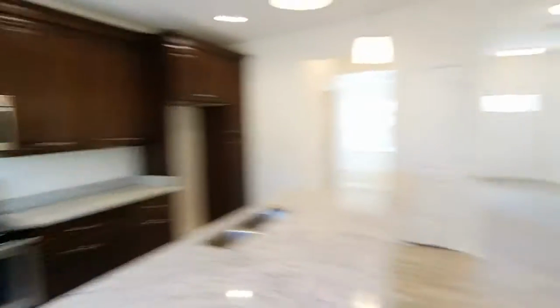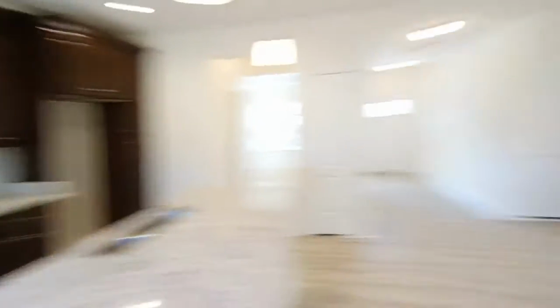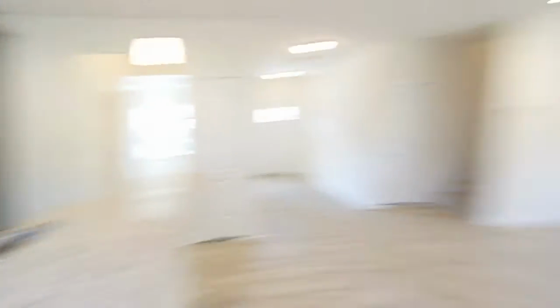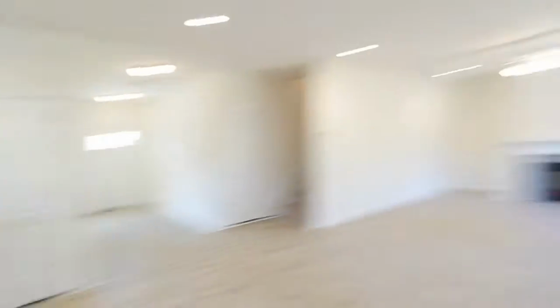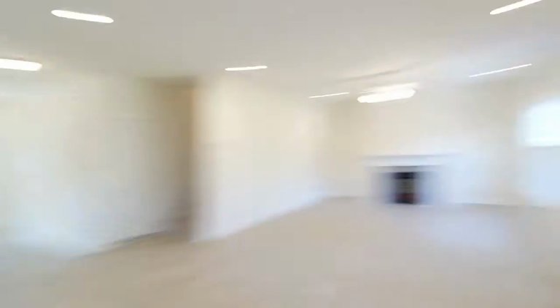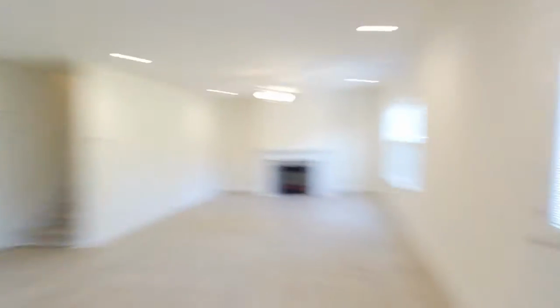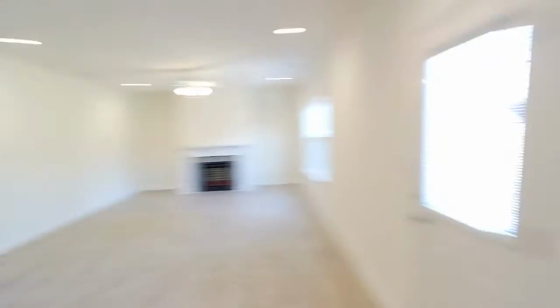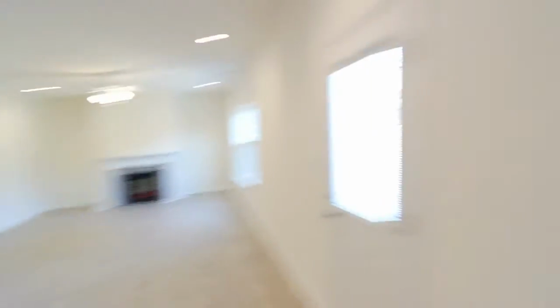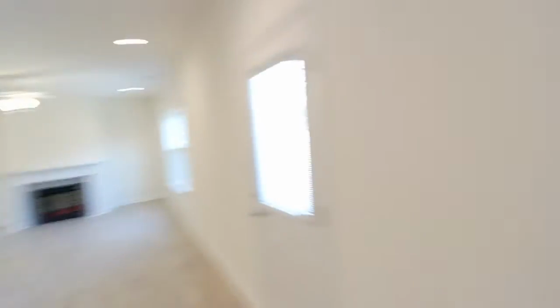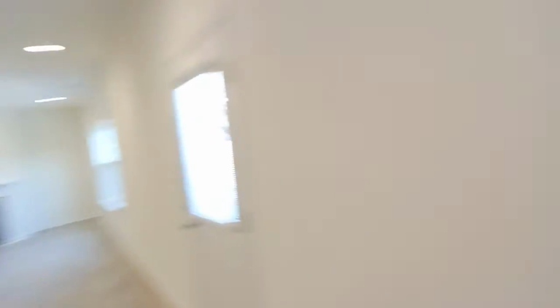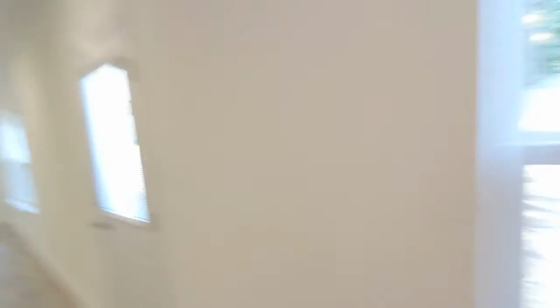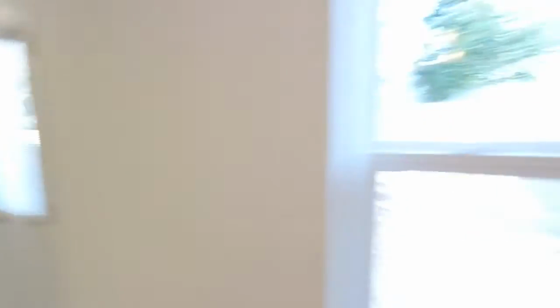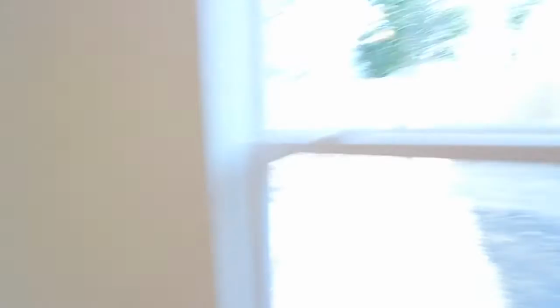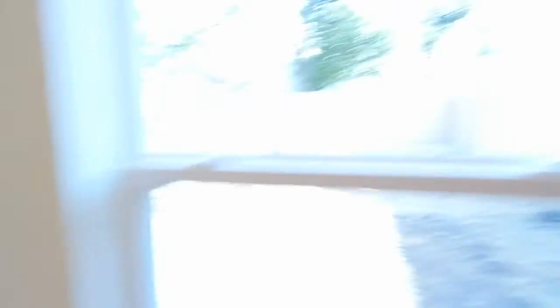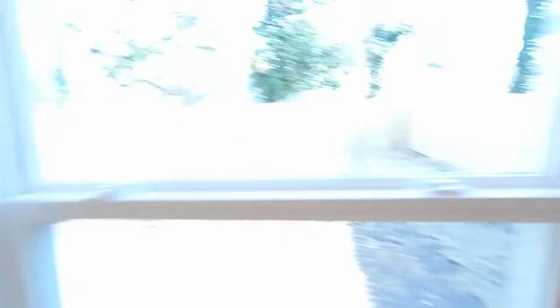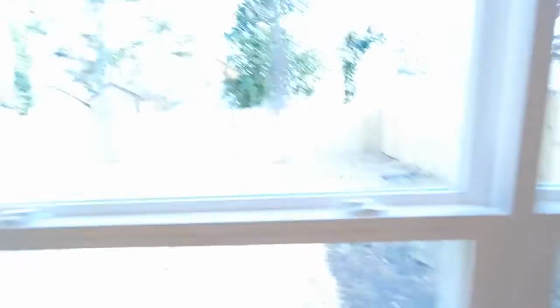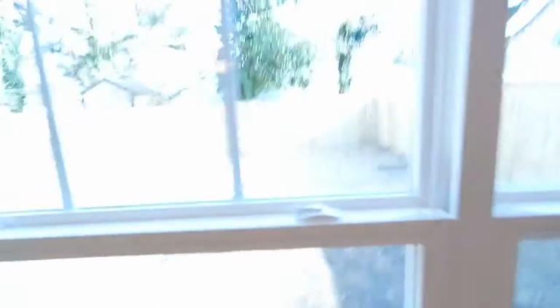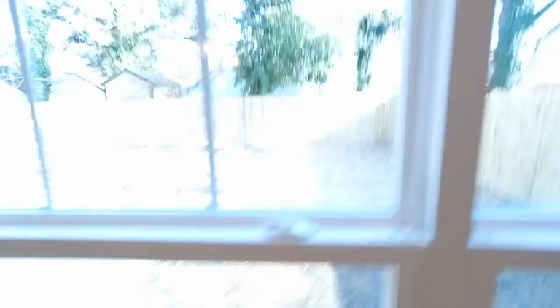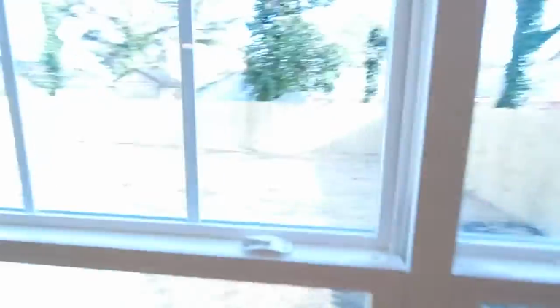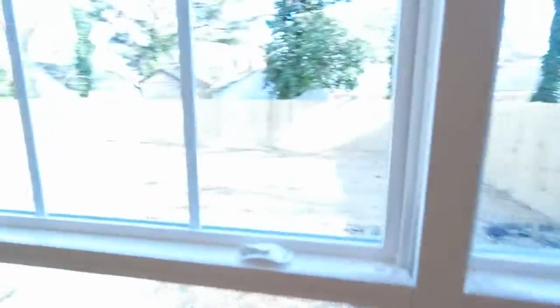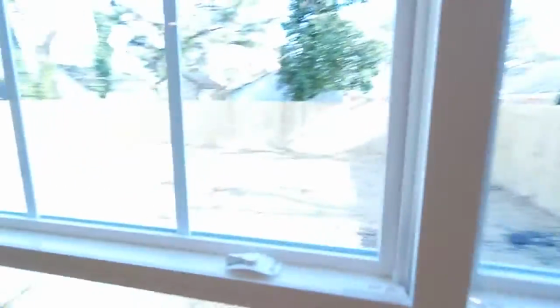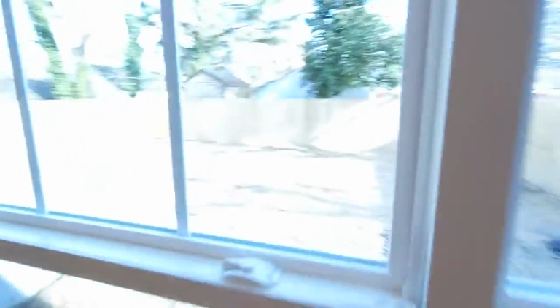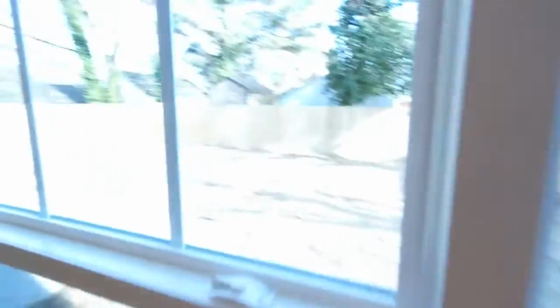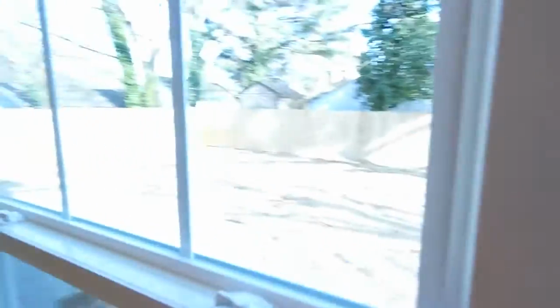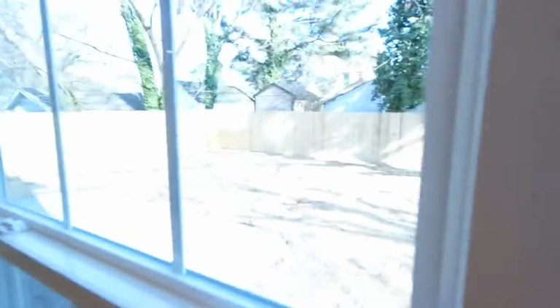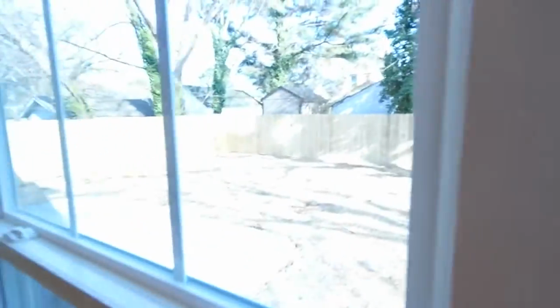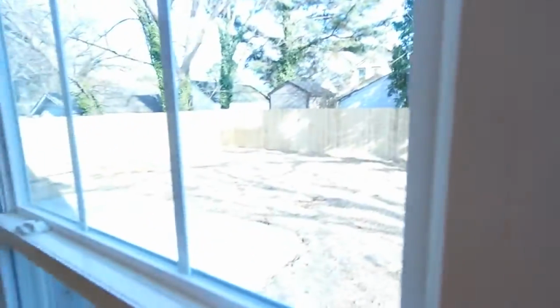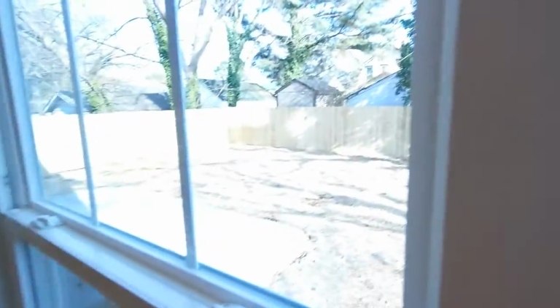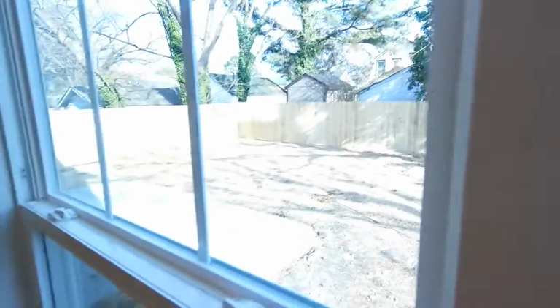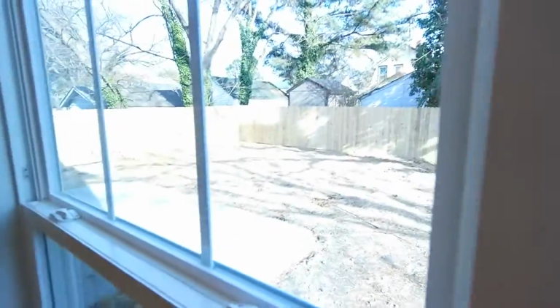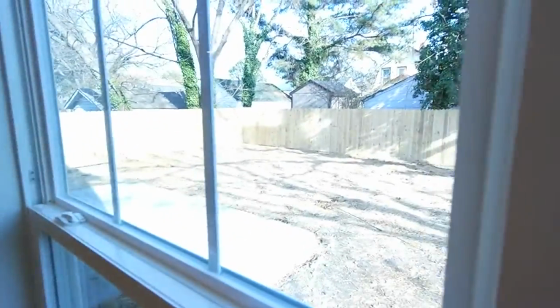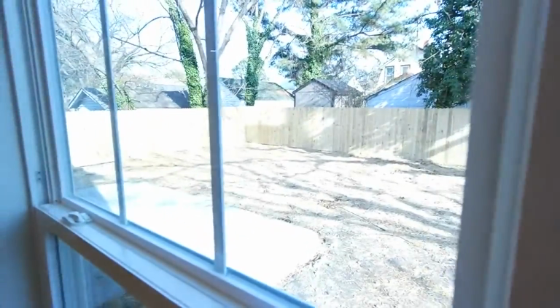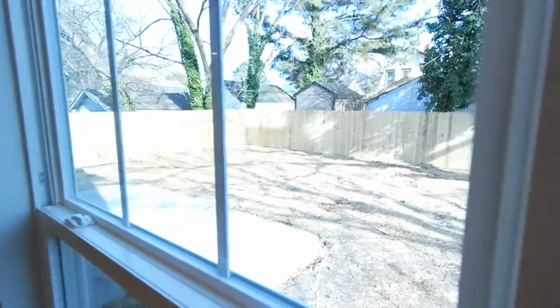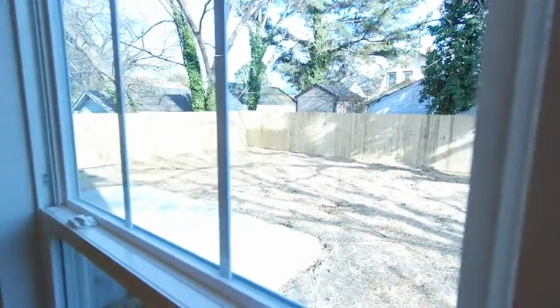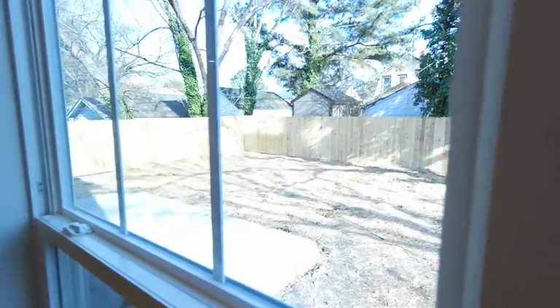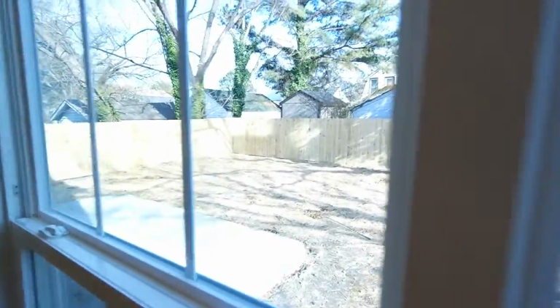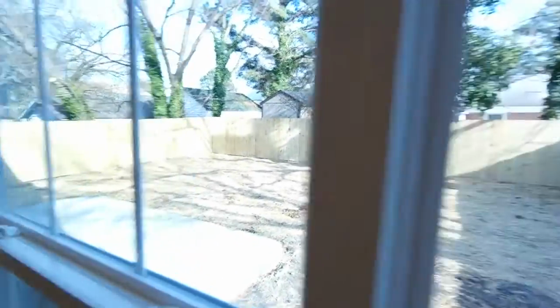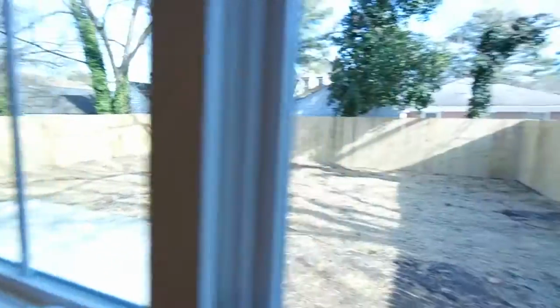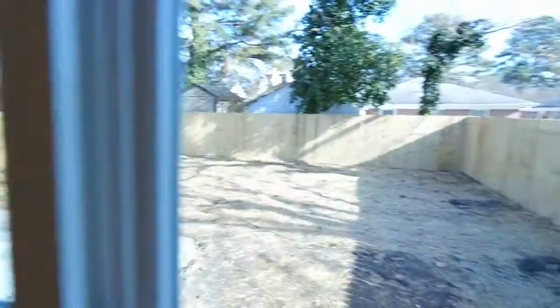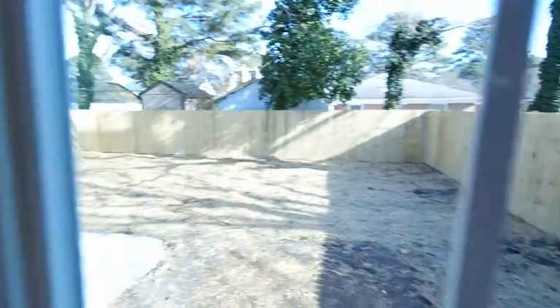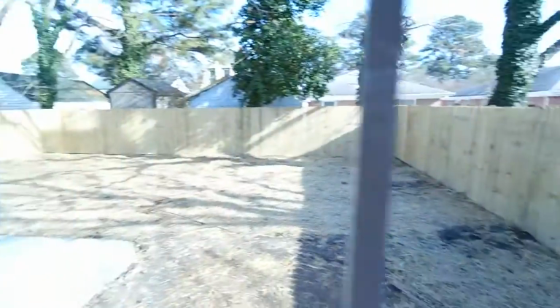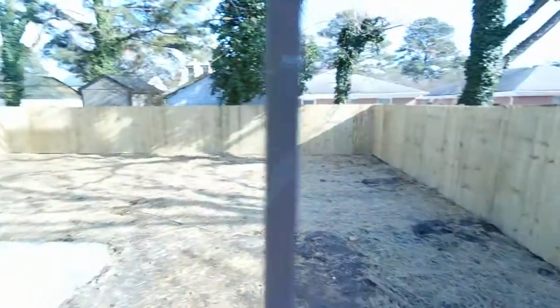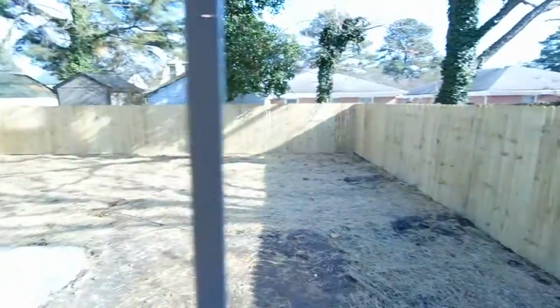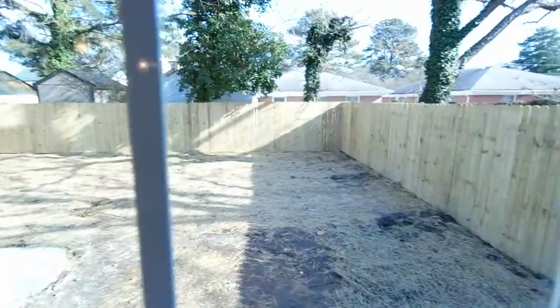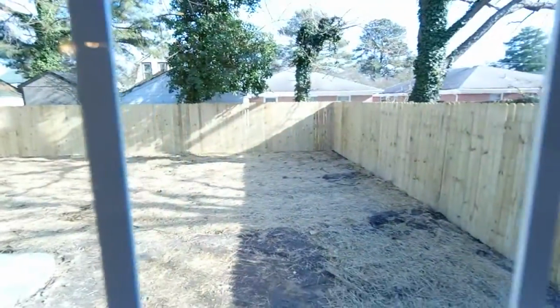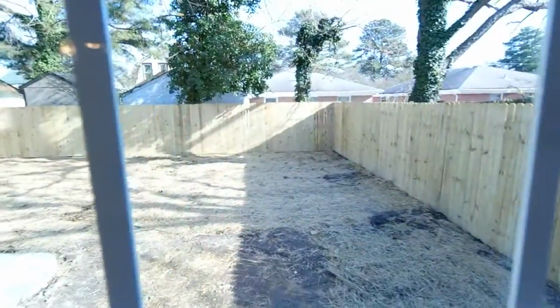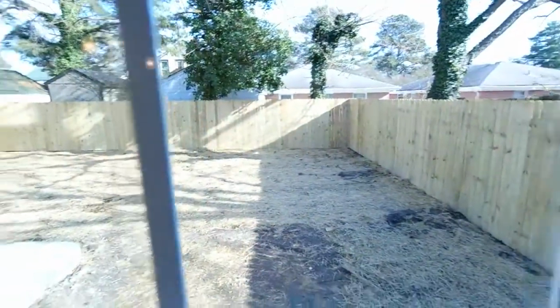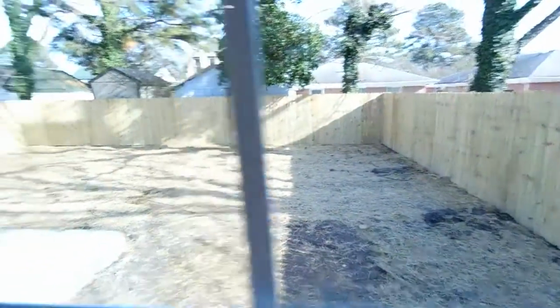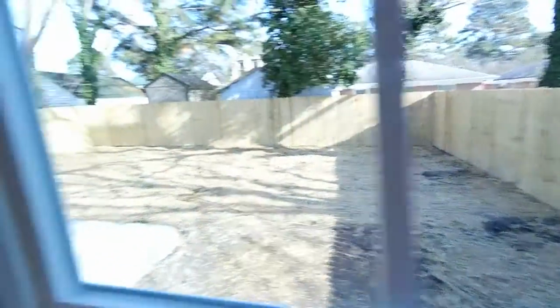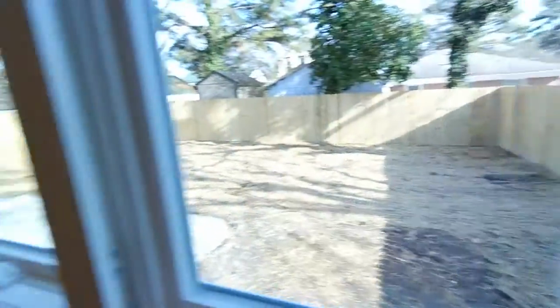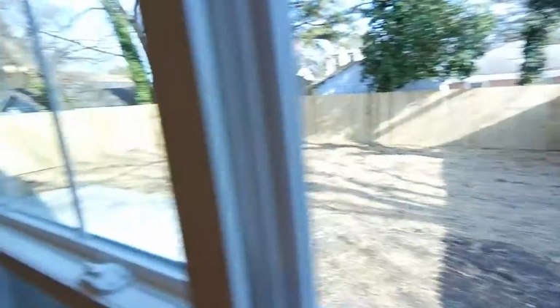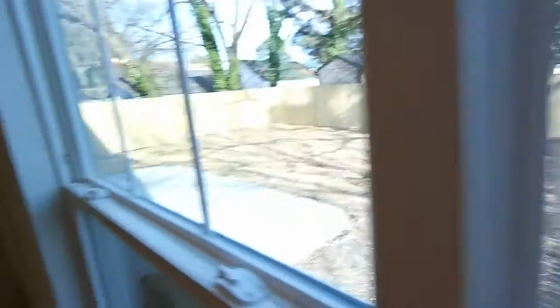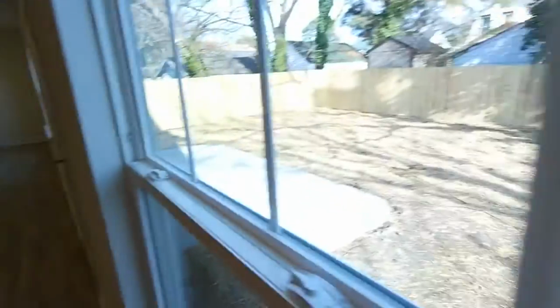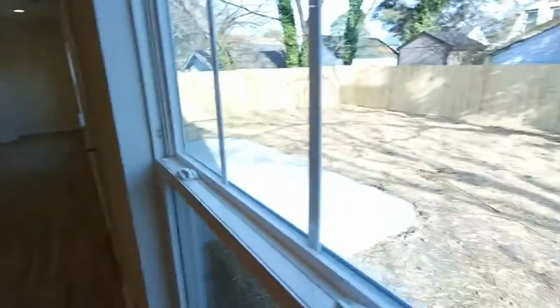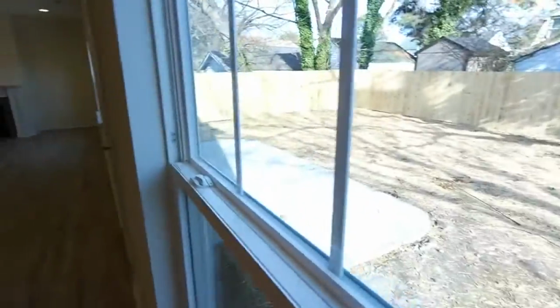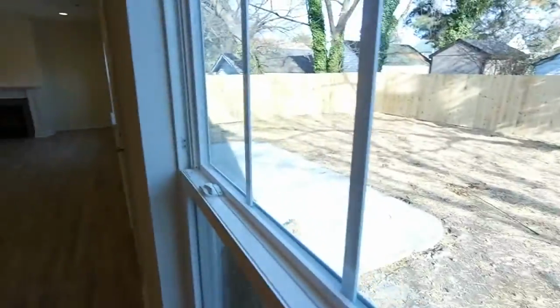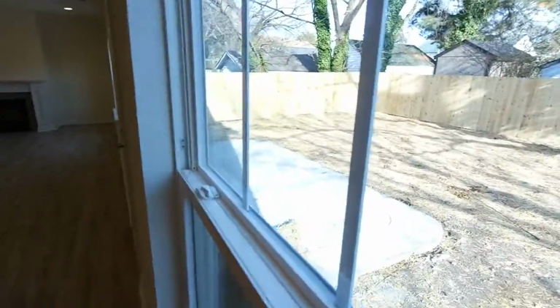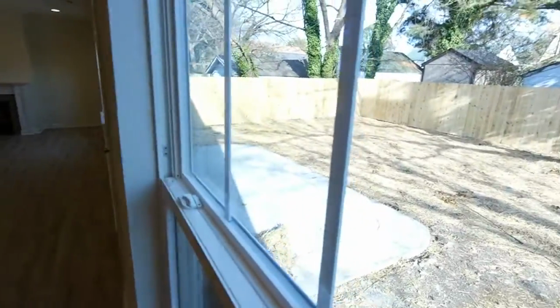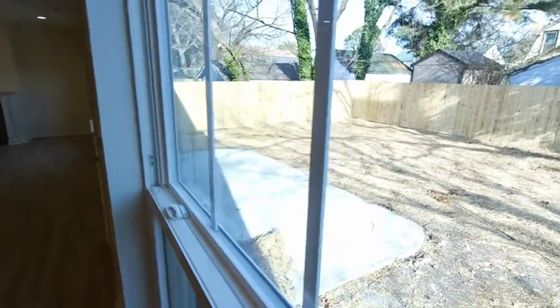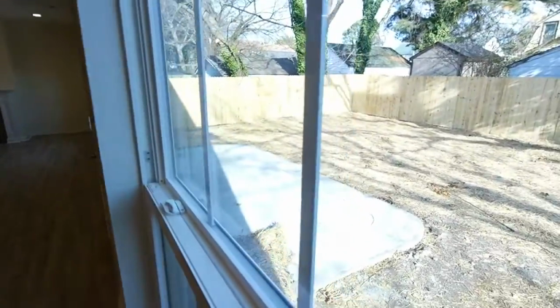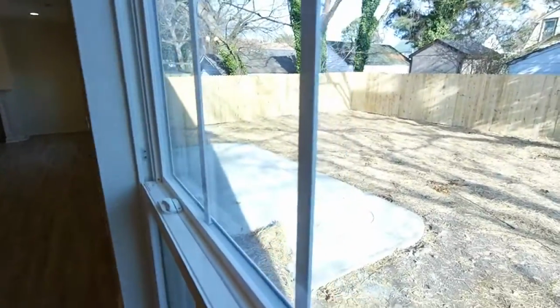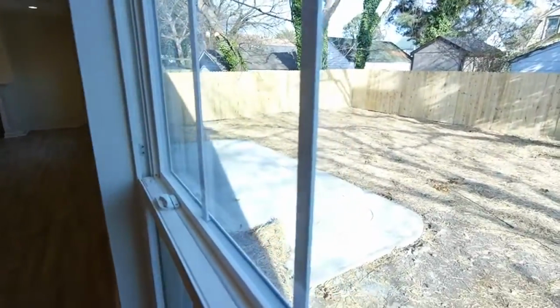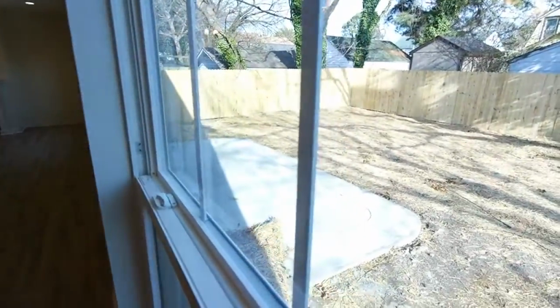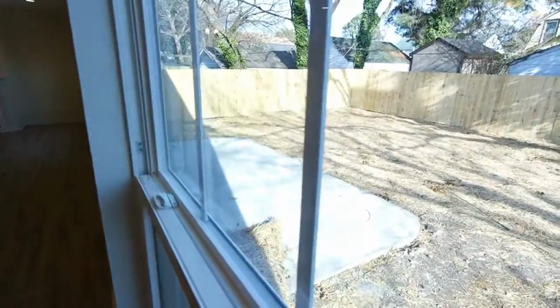I'll show you this yard real quick. It's a 50 by 100 lot, roughly. See the six-foot wood privacy fence? Nice big patio there.